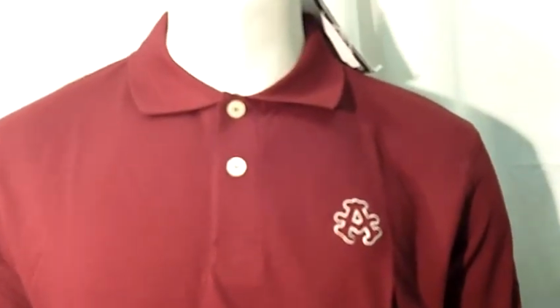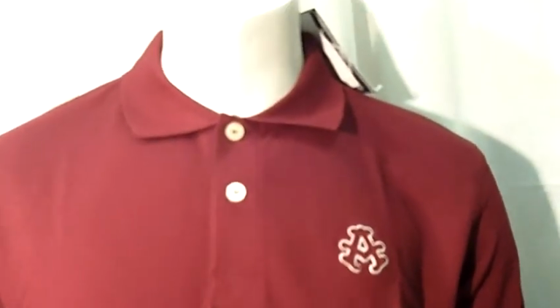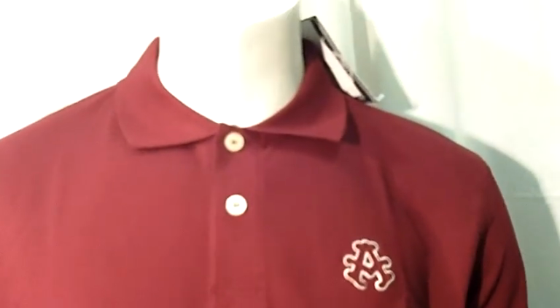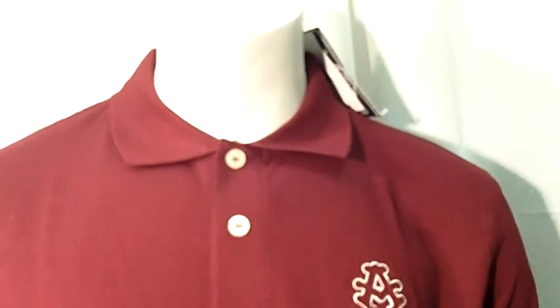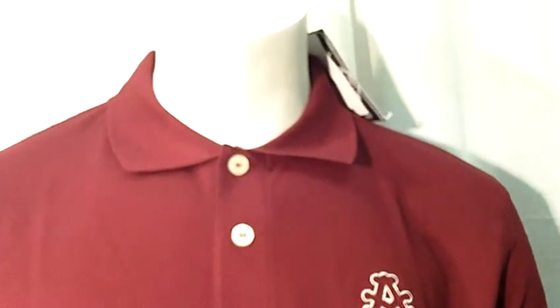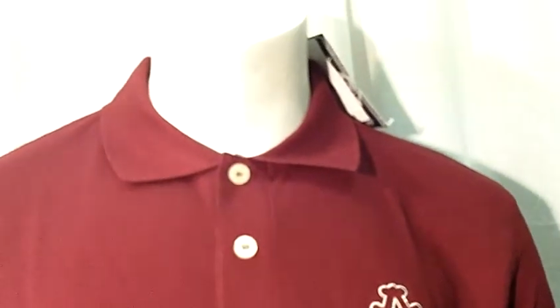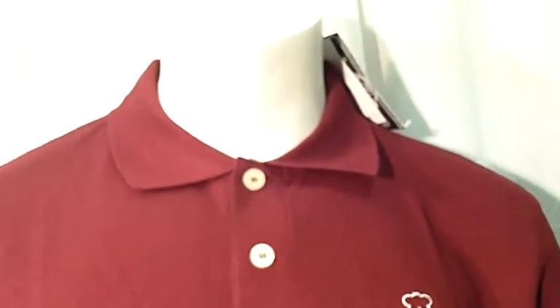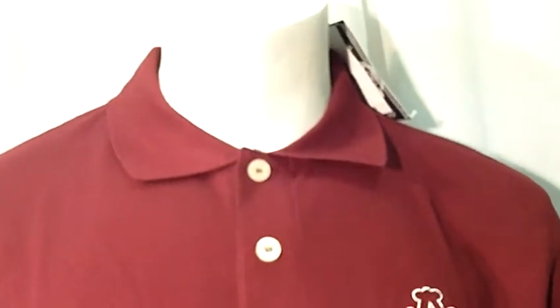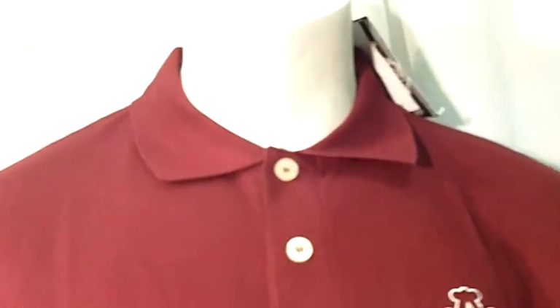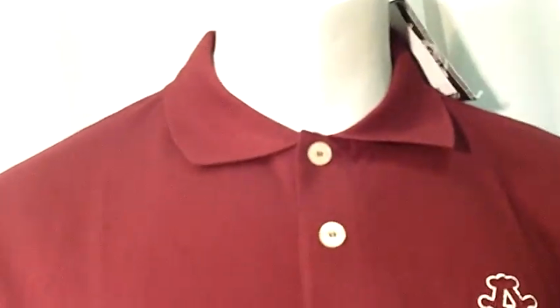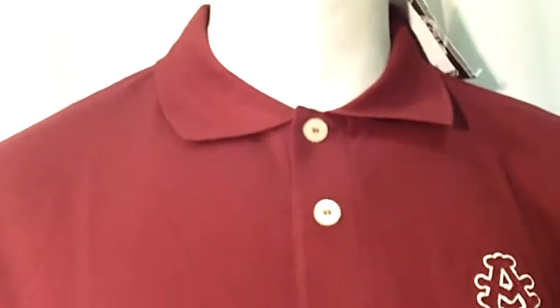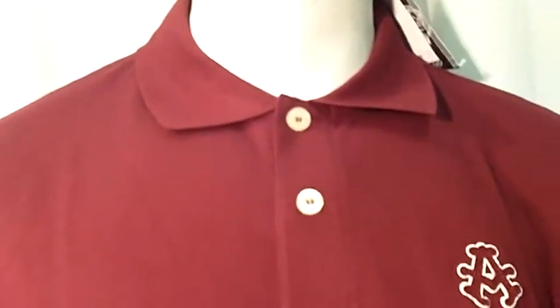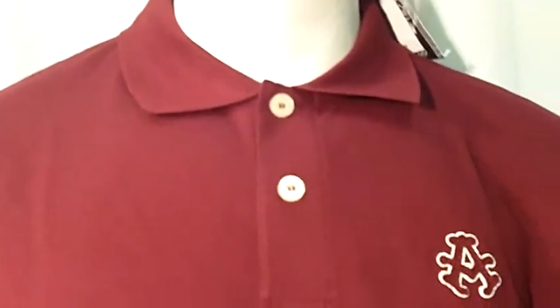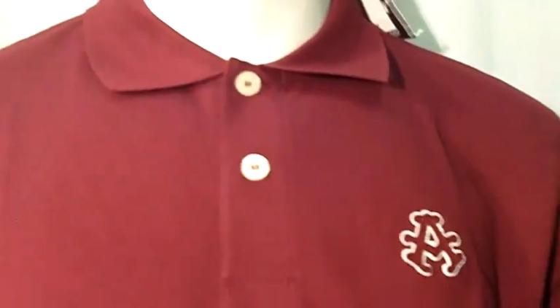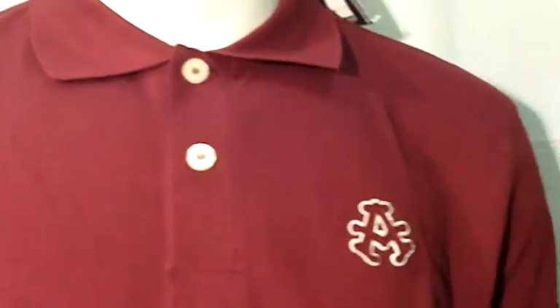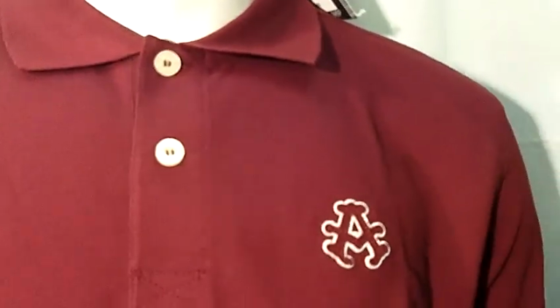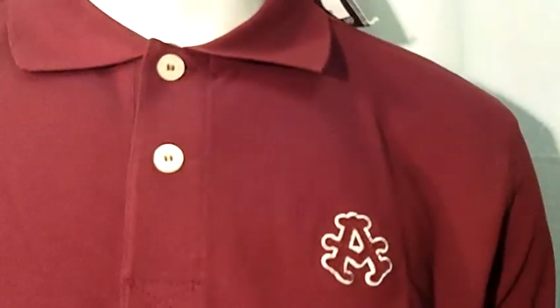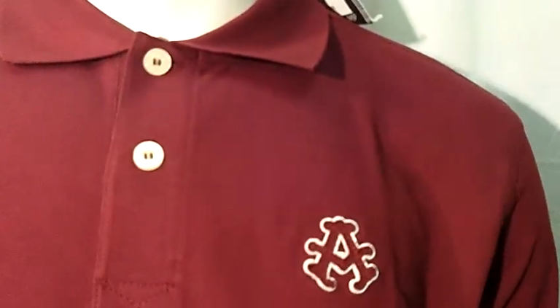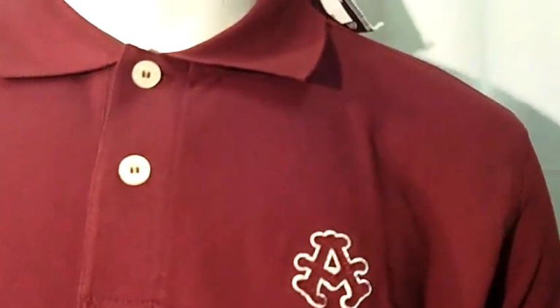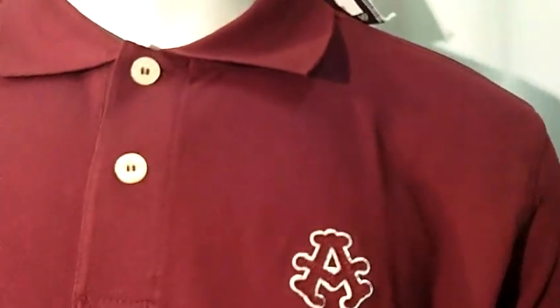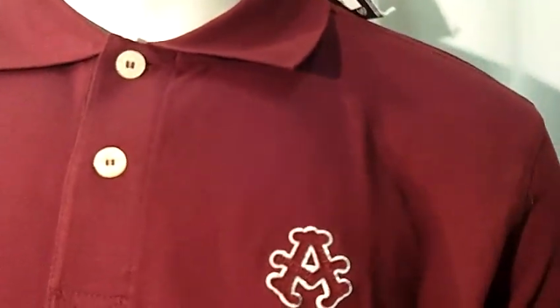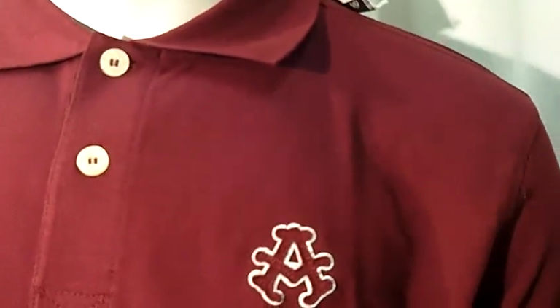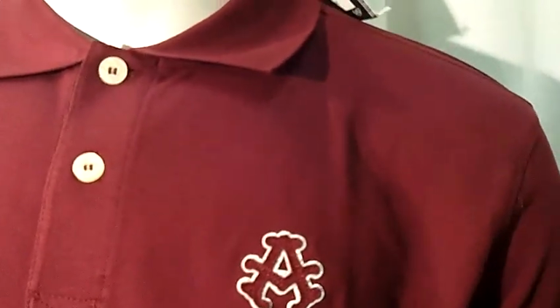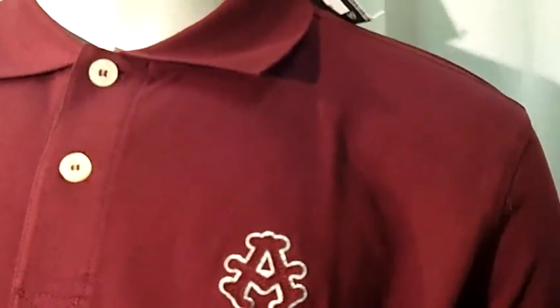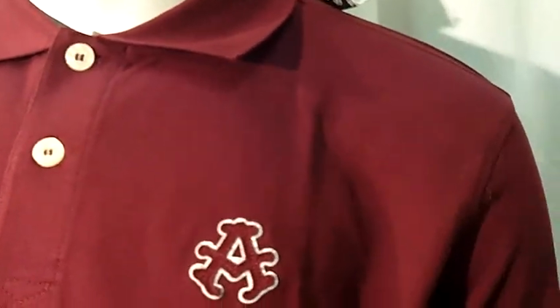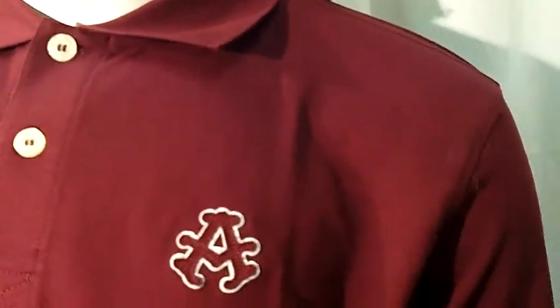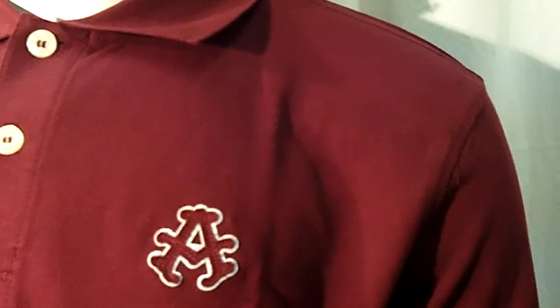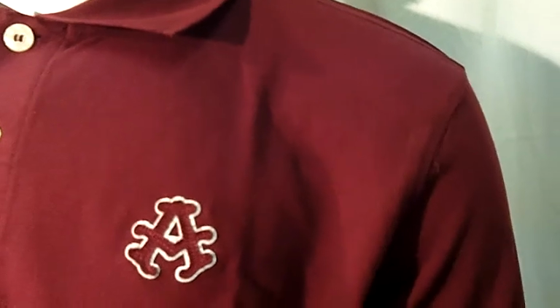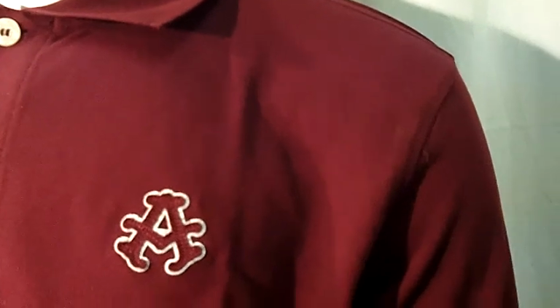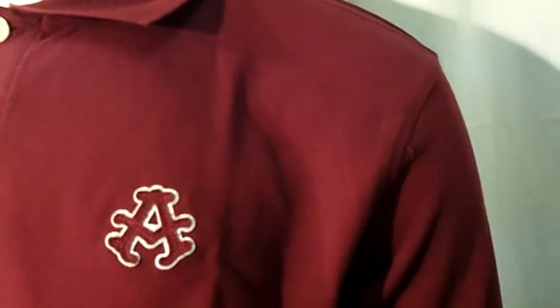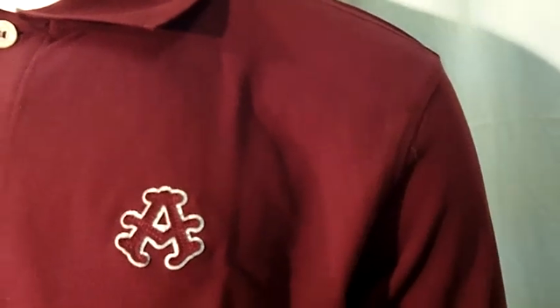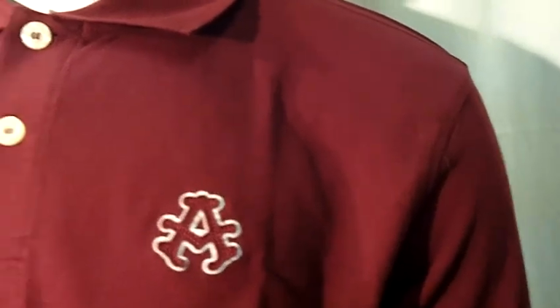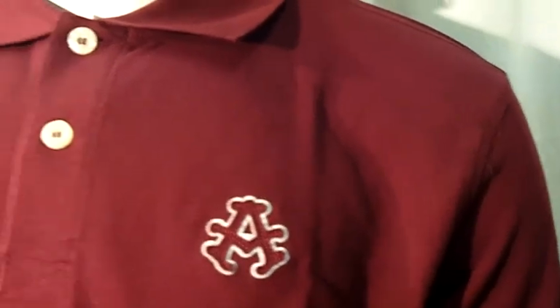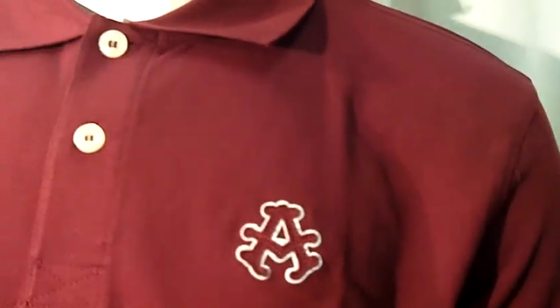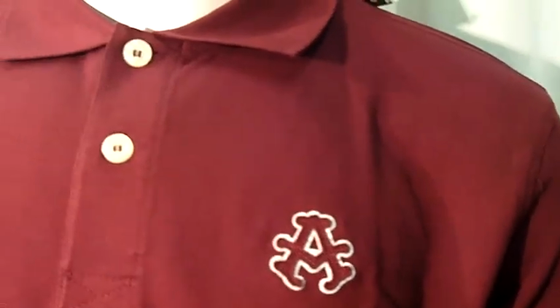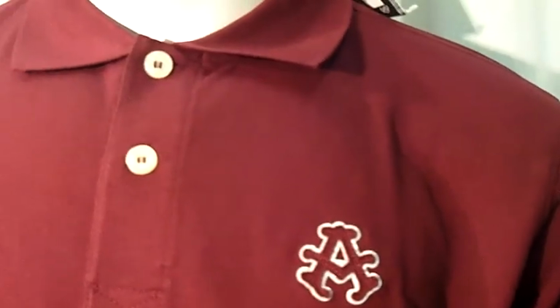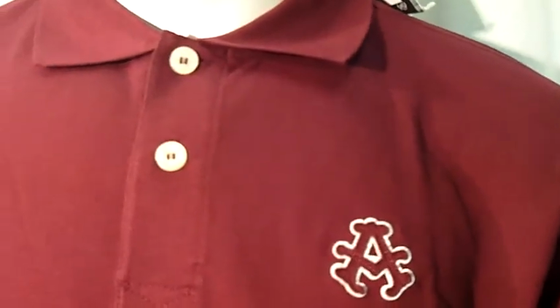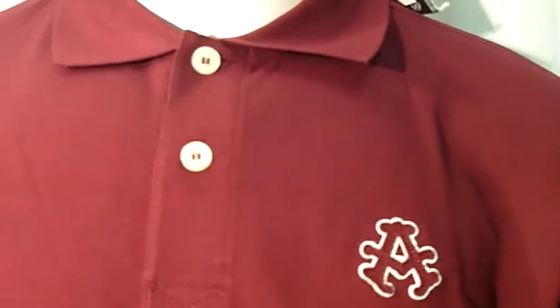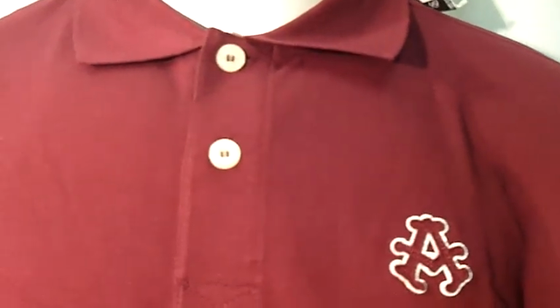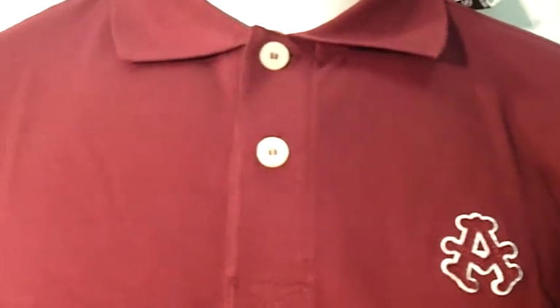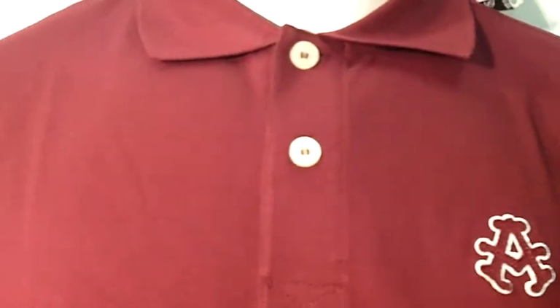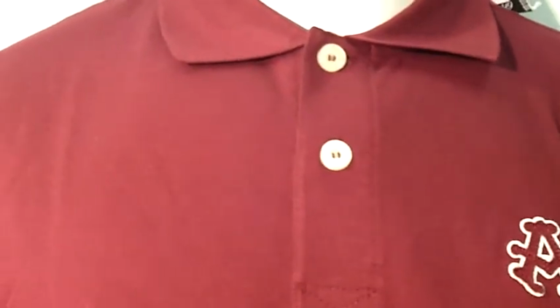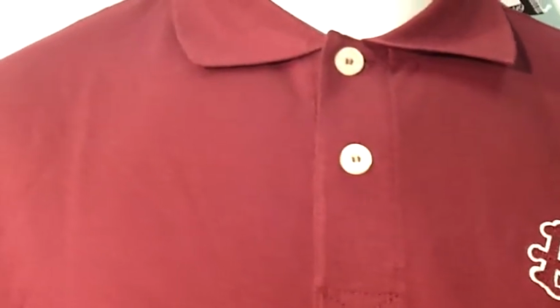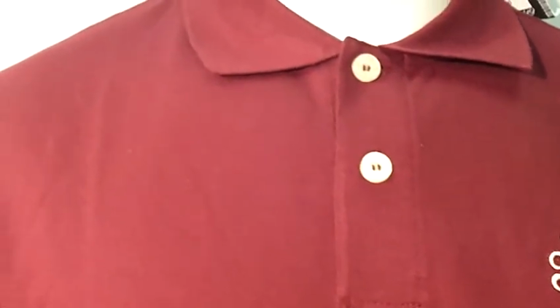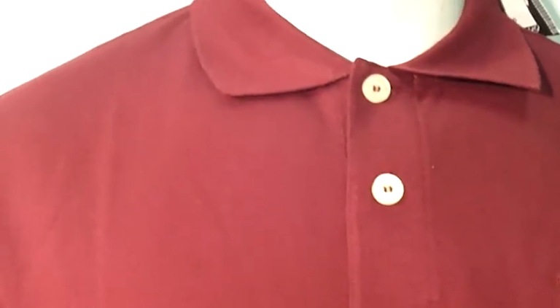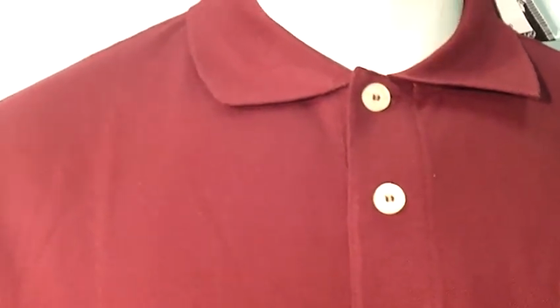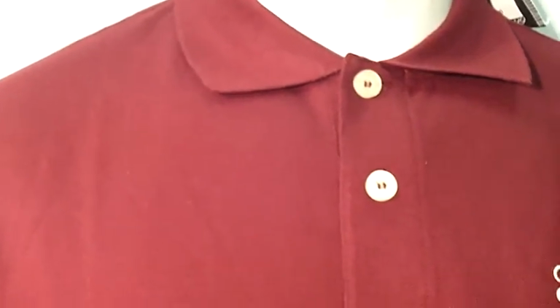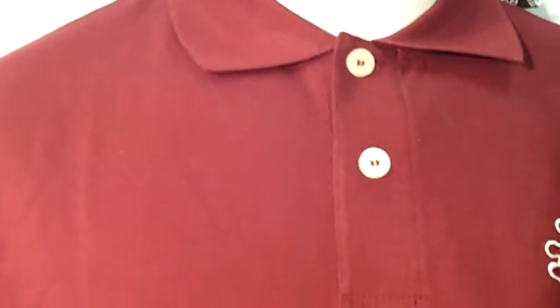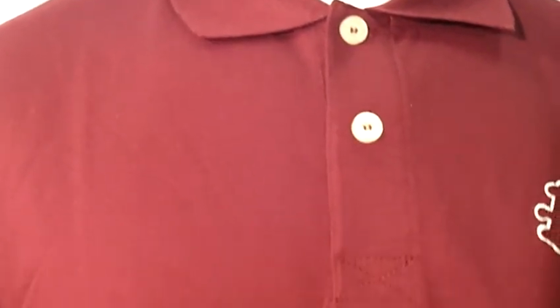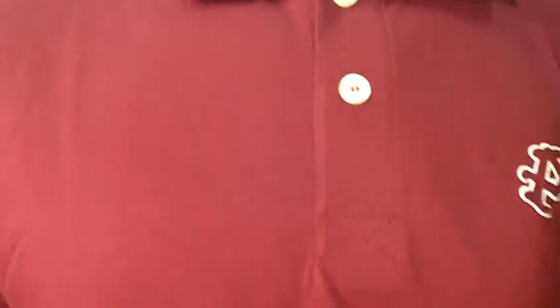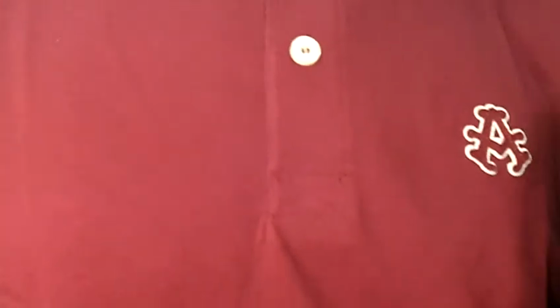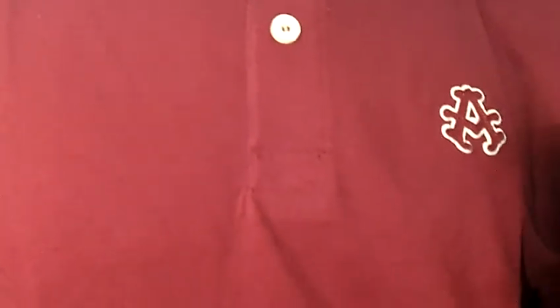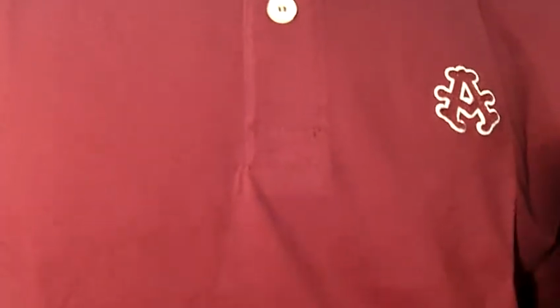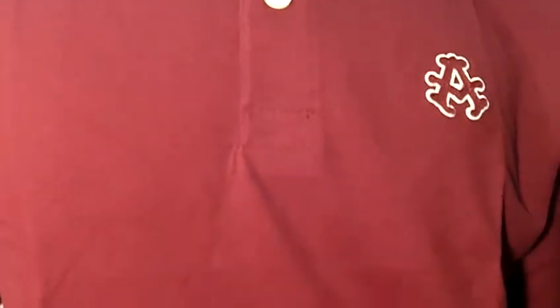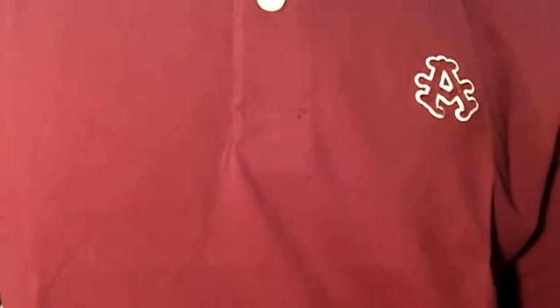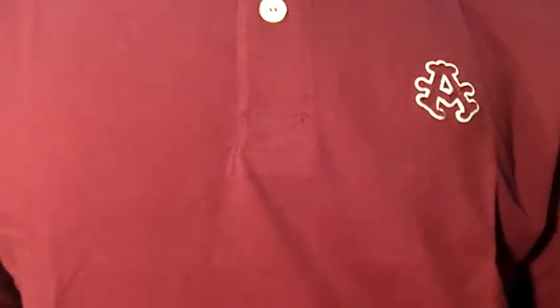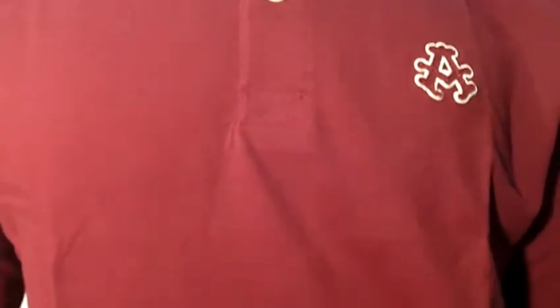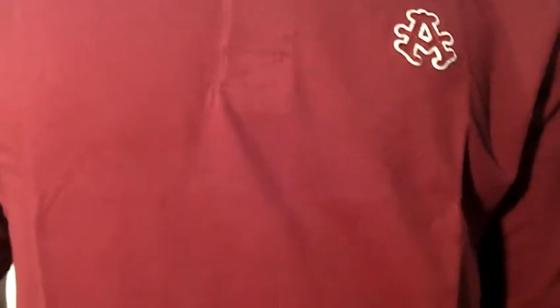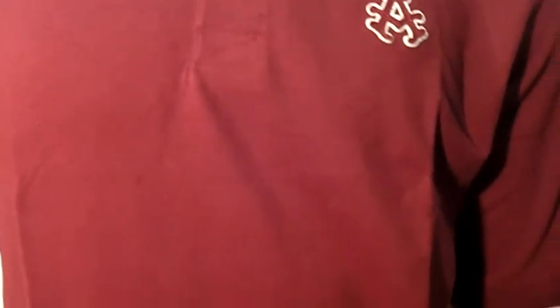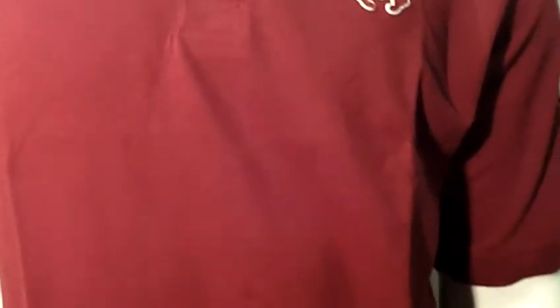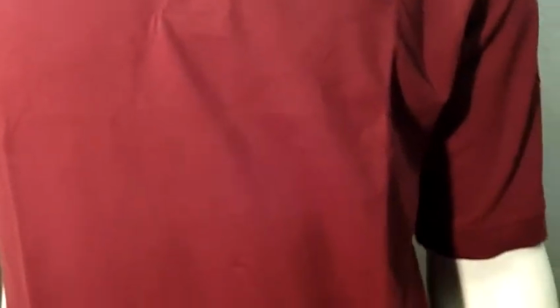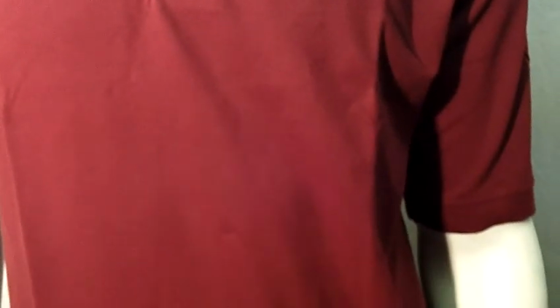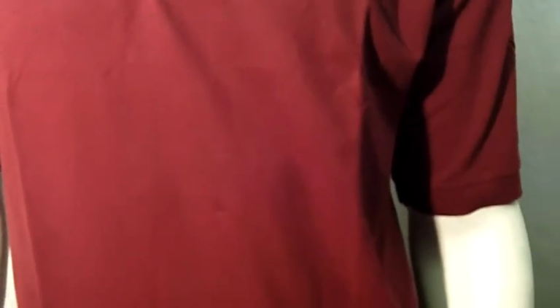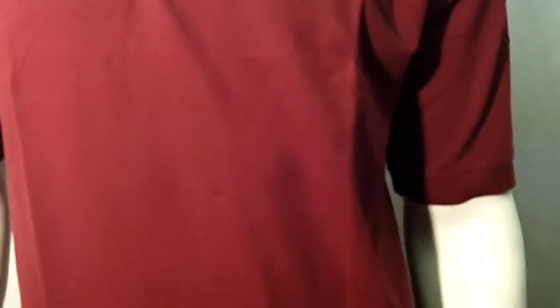It is very affordable. It can be worn on any occasion. It is a plain shirt.